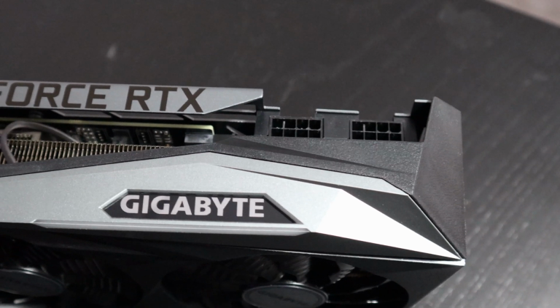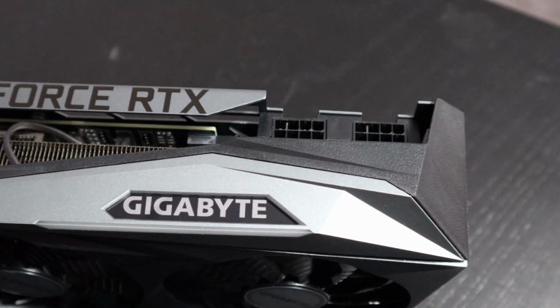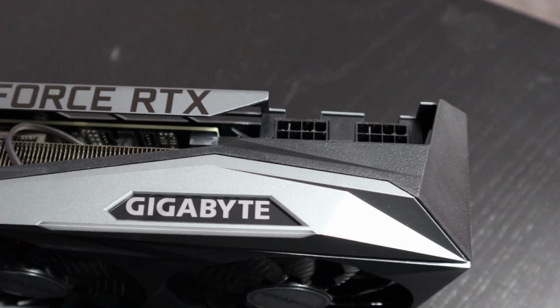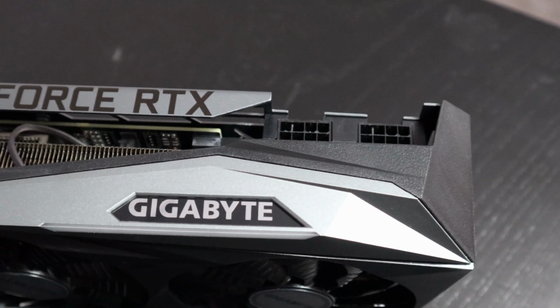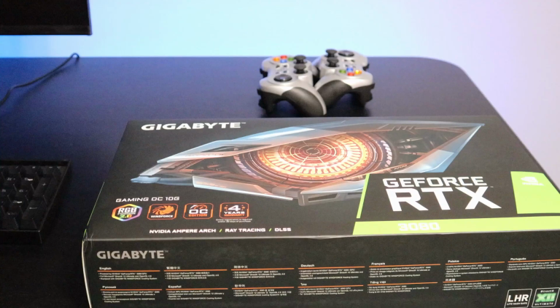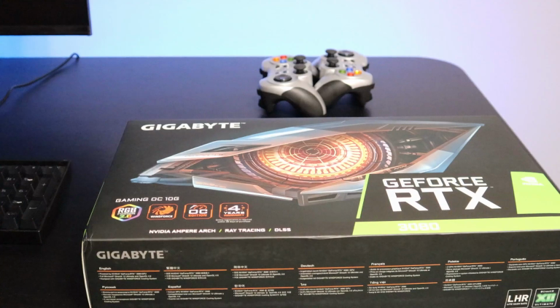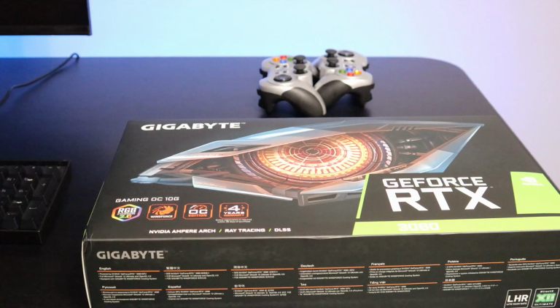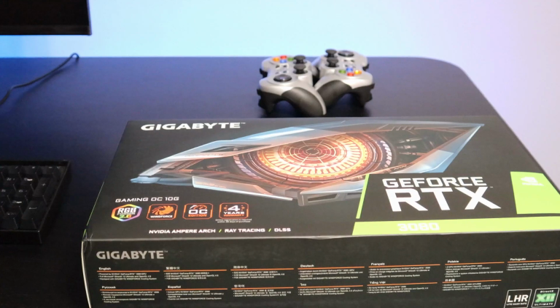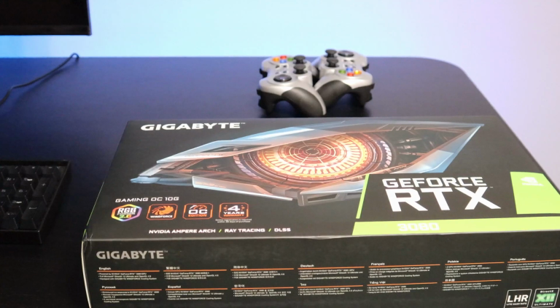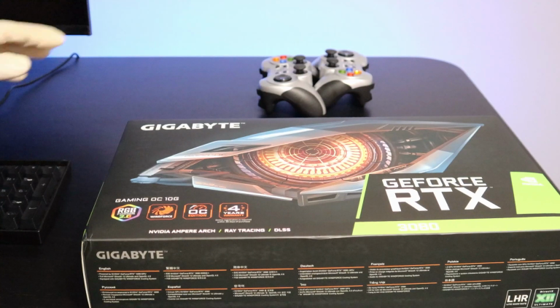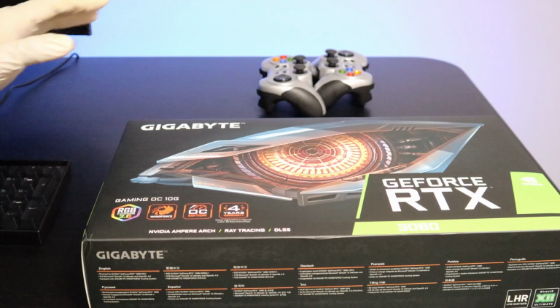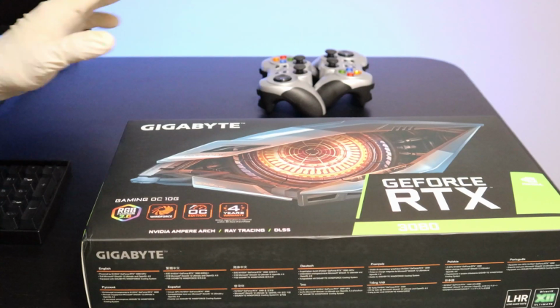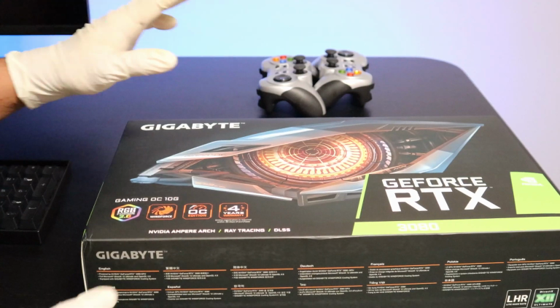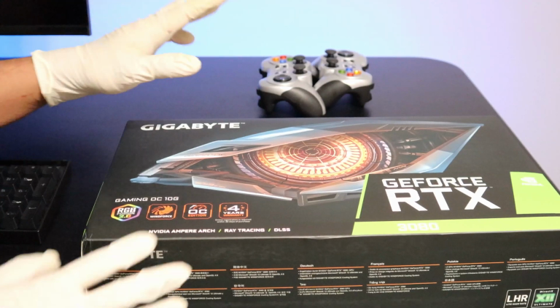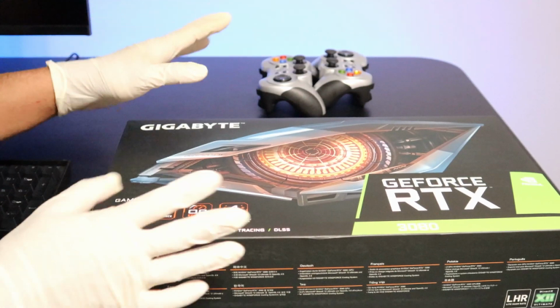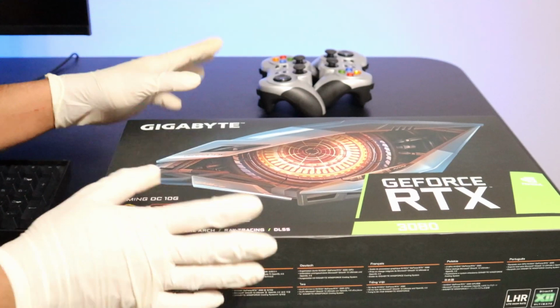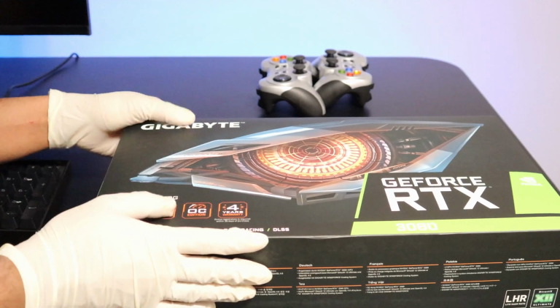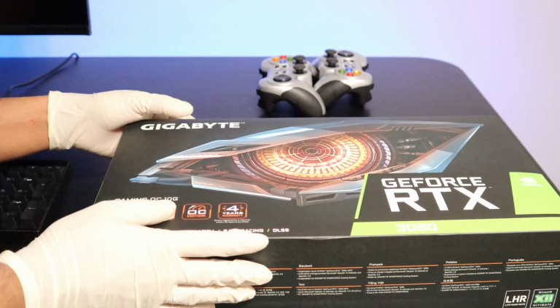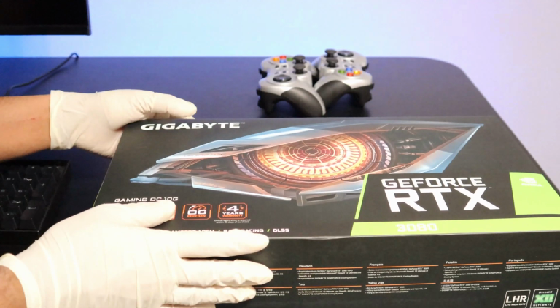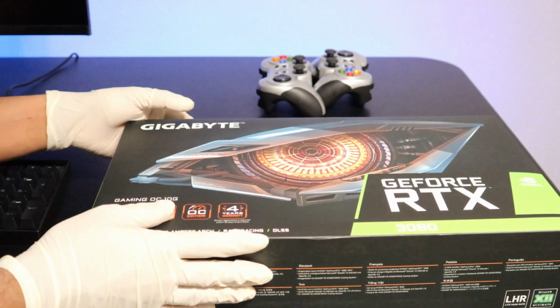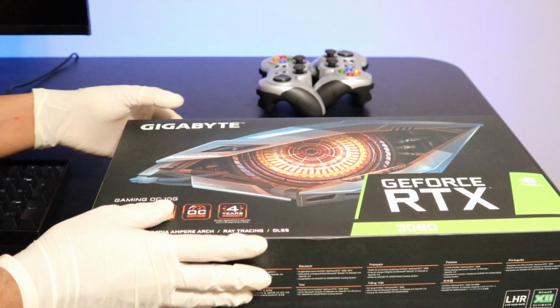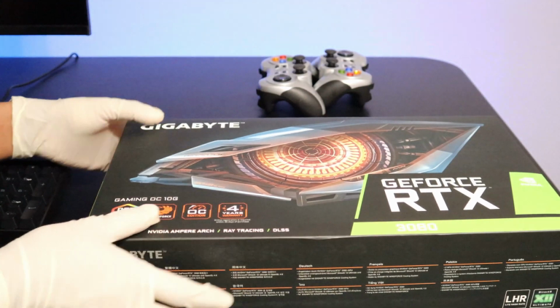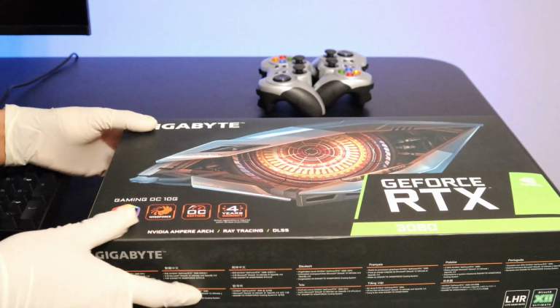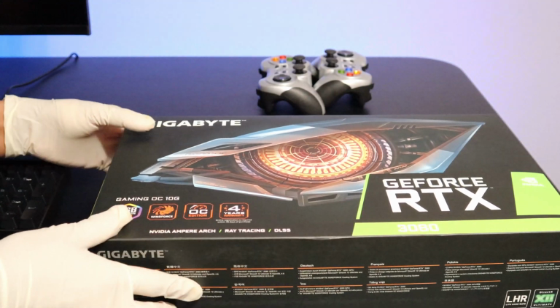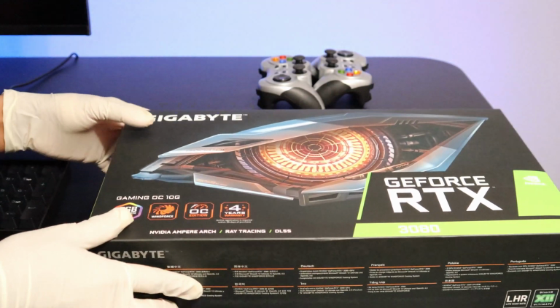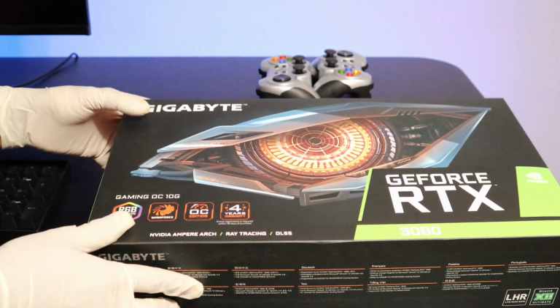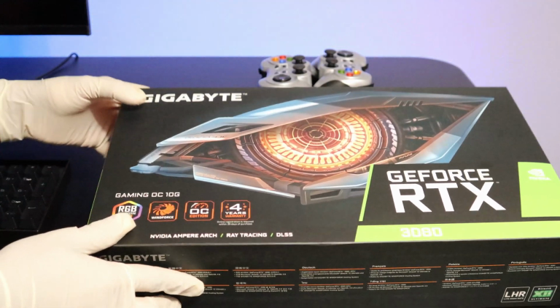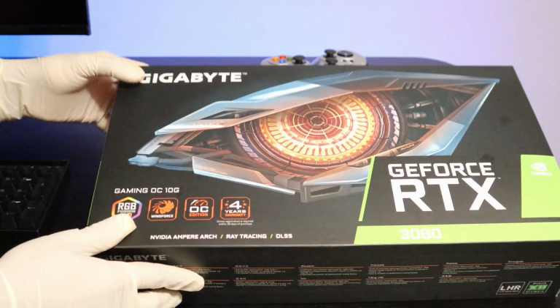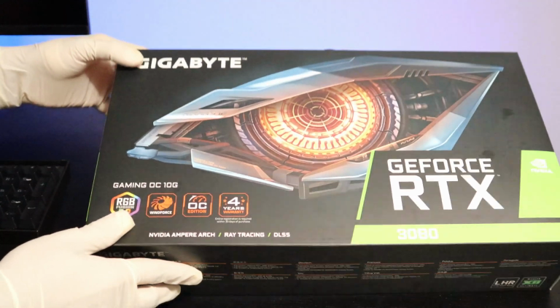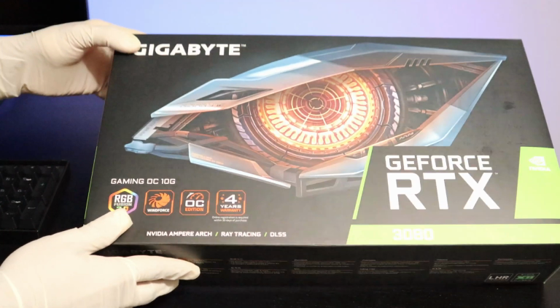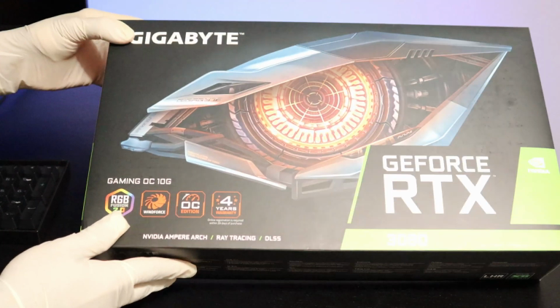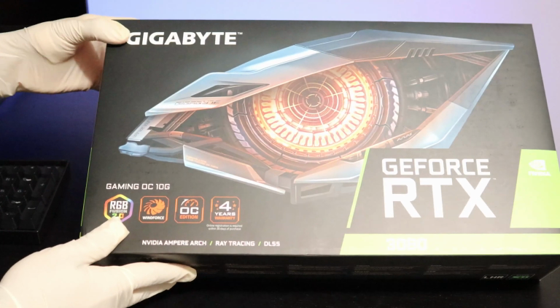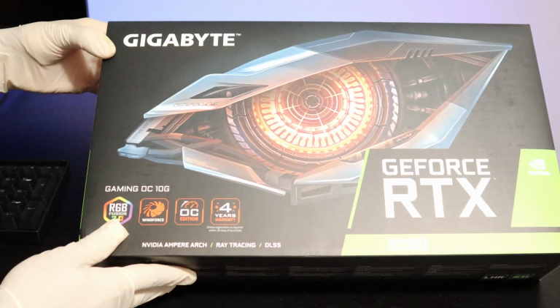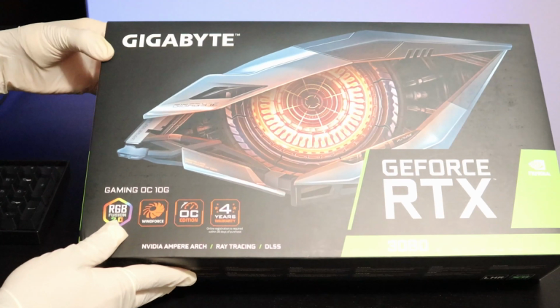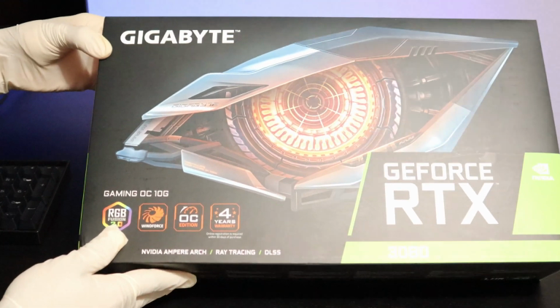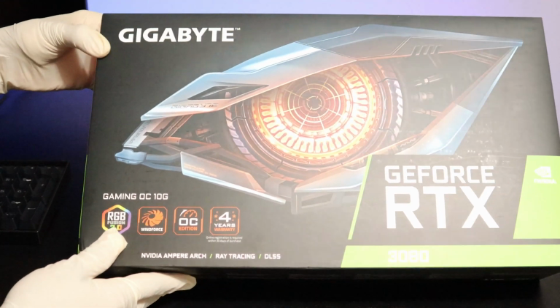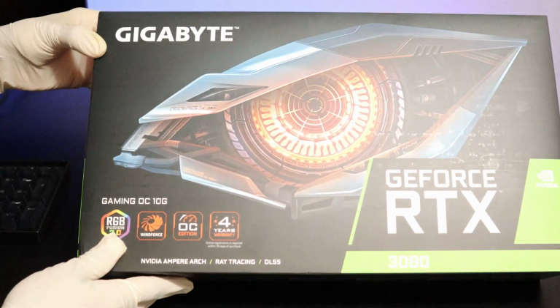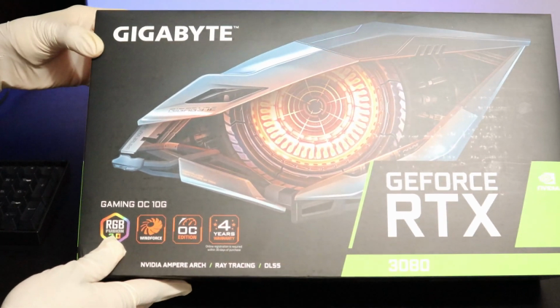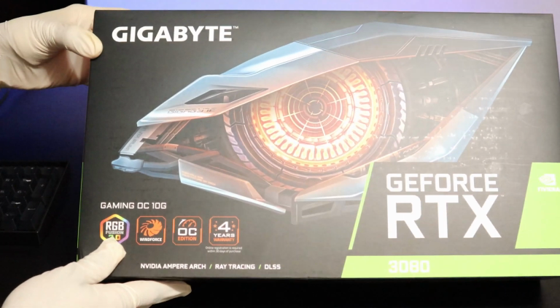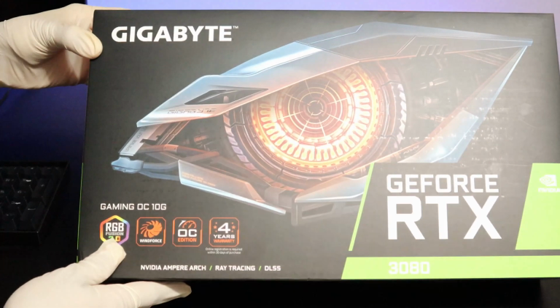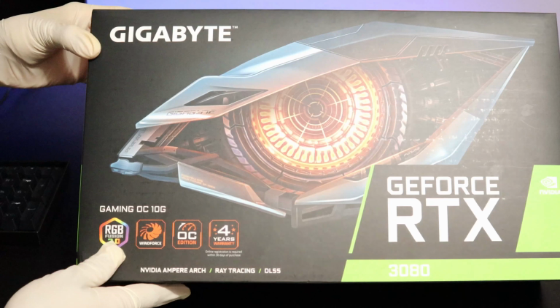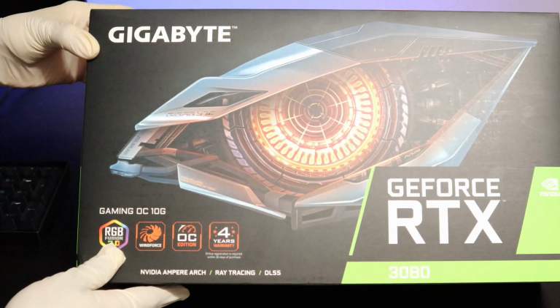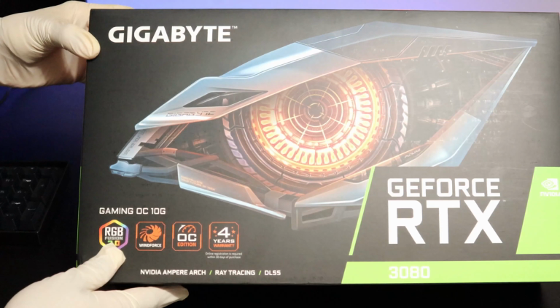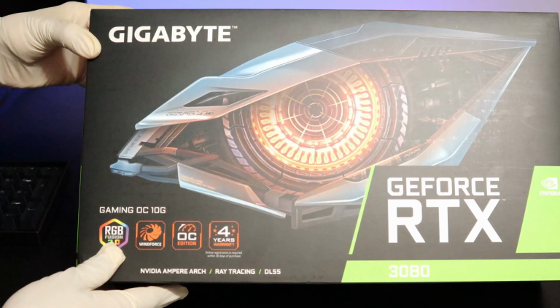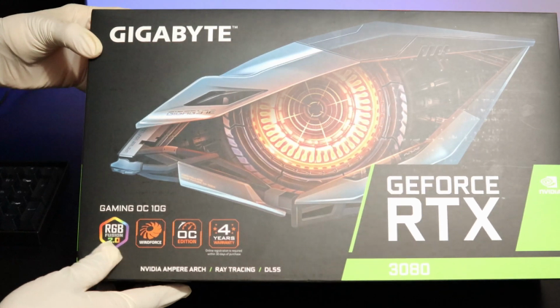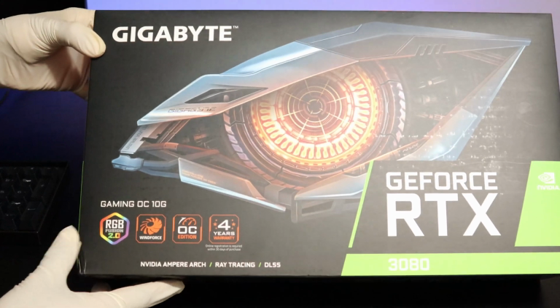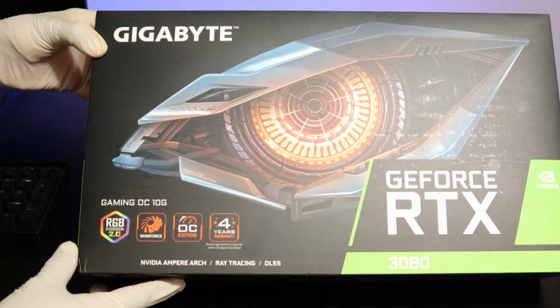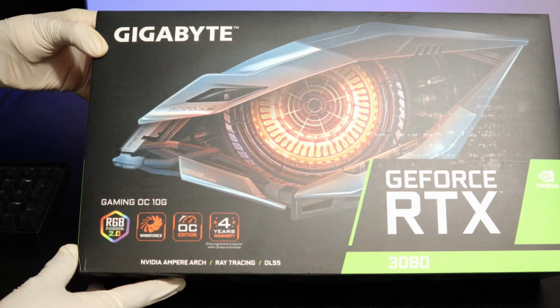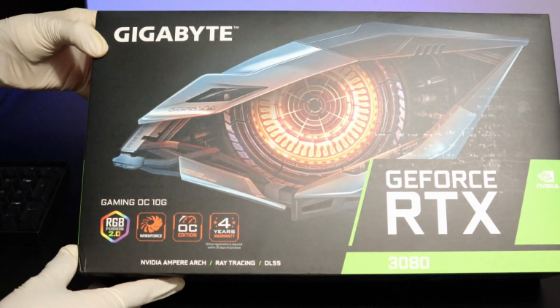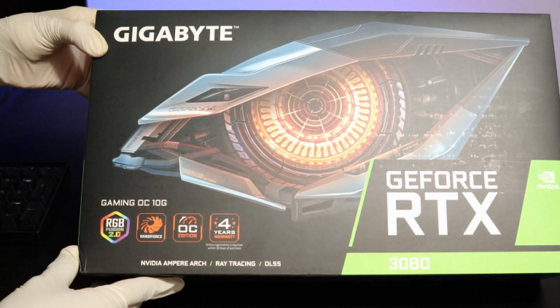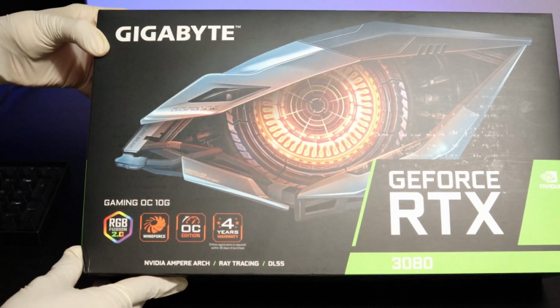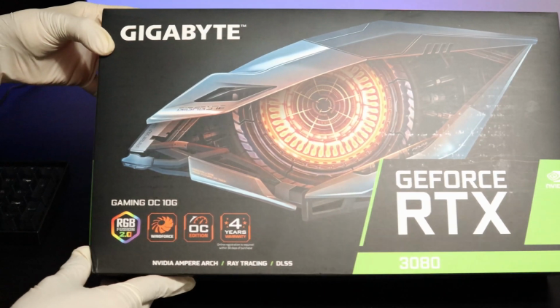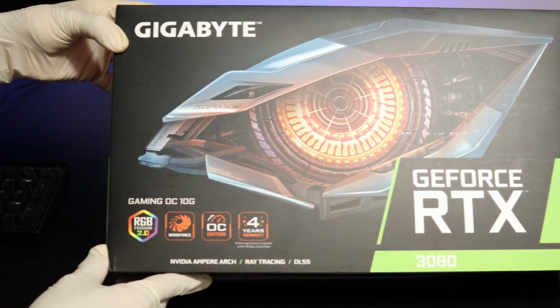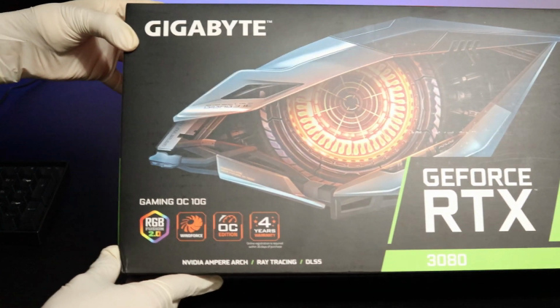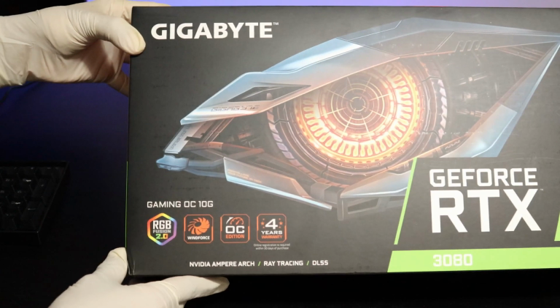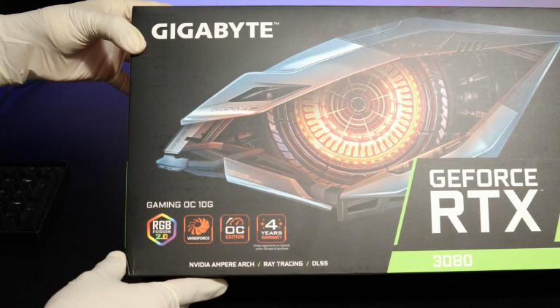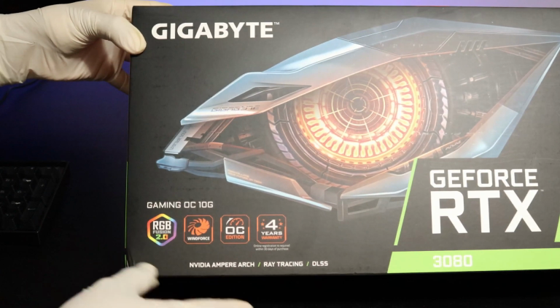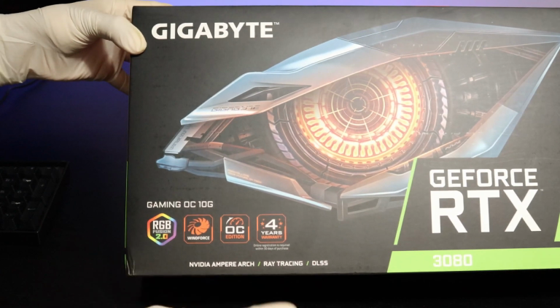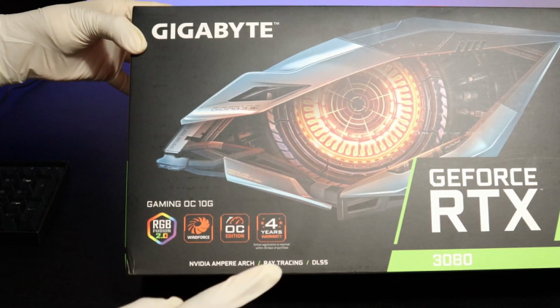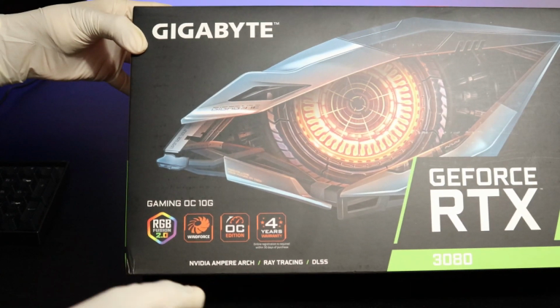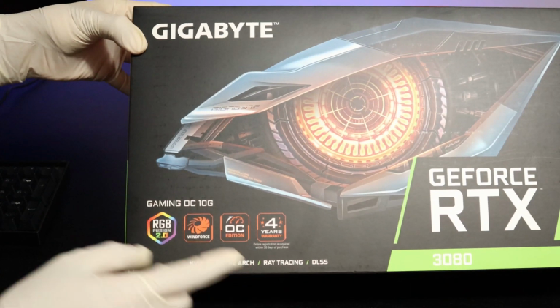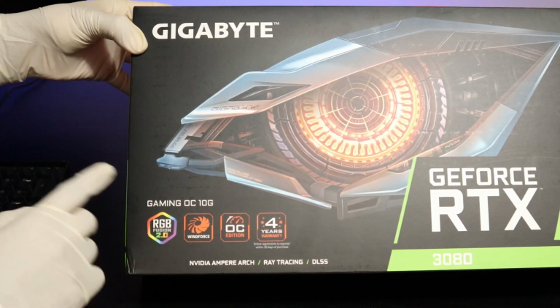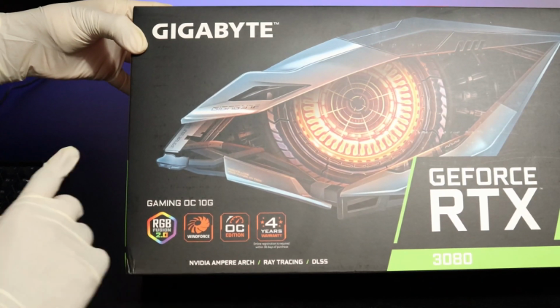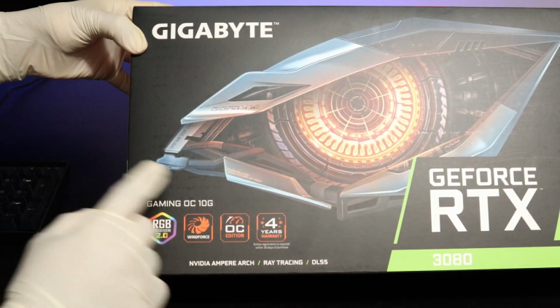Hello and welcome to another video. In this video, I'll be unboxing the Gigabyte 3080 graphics card.